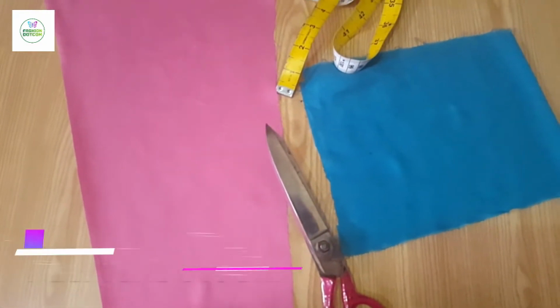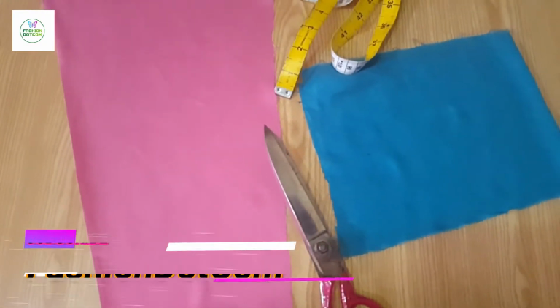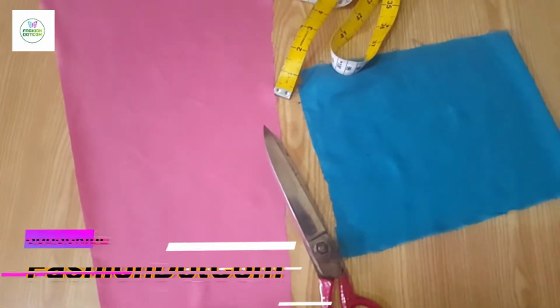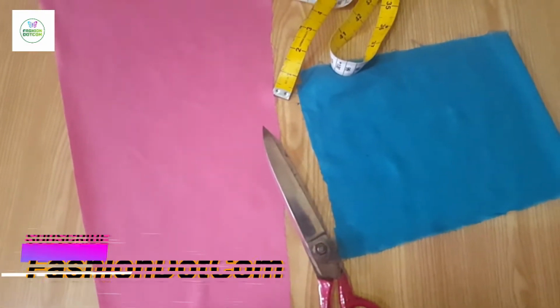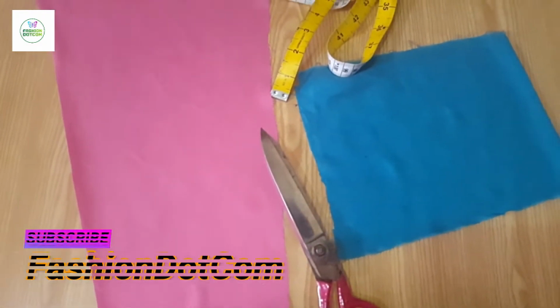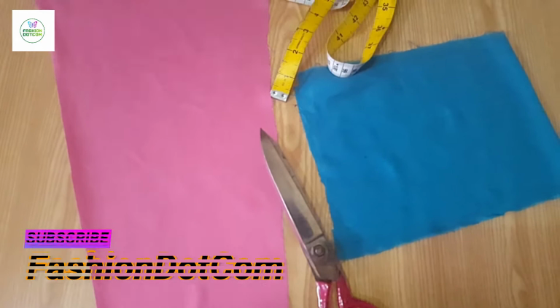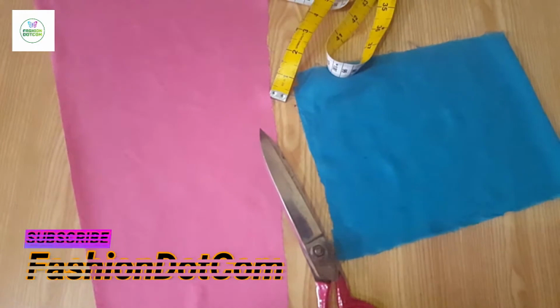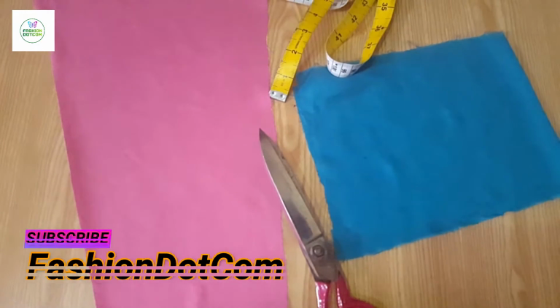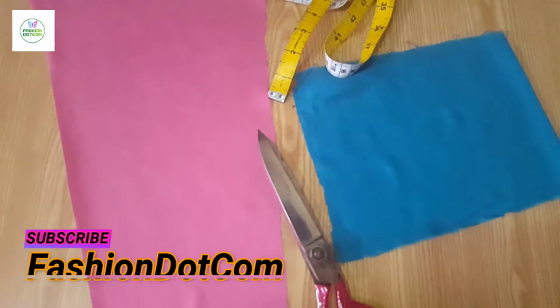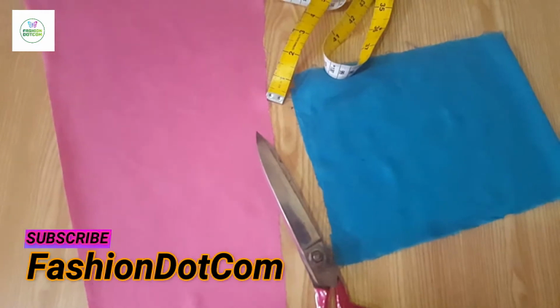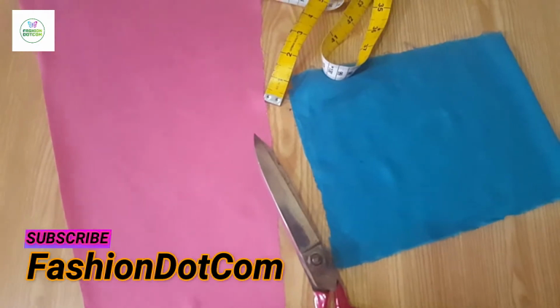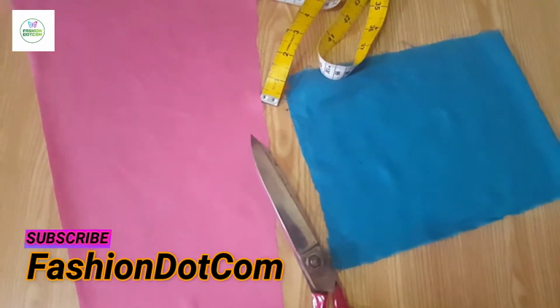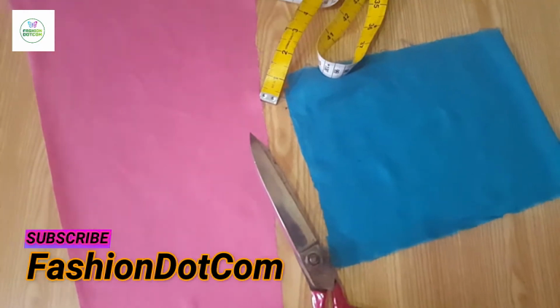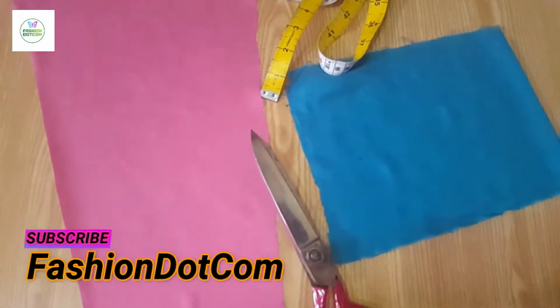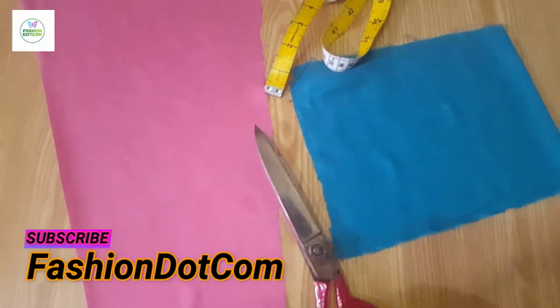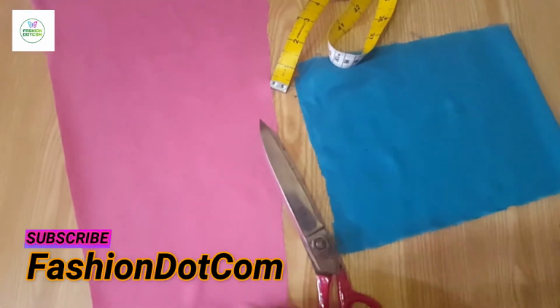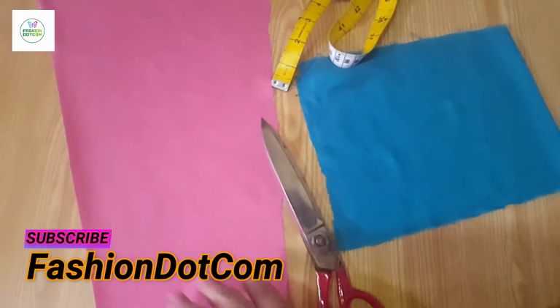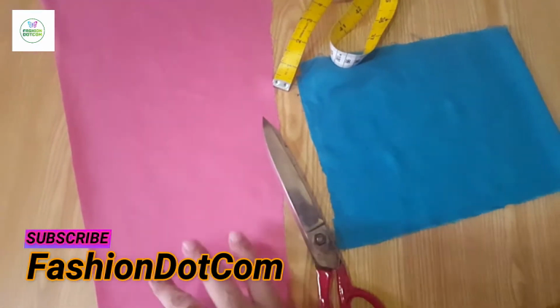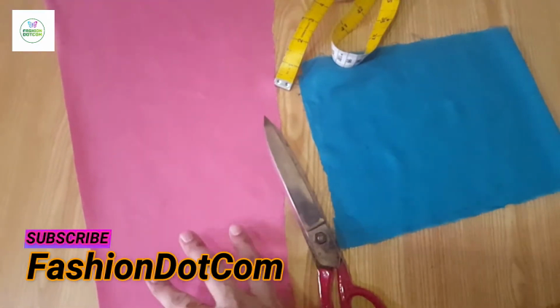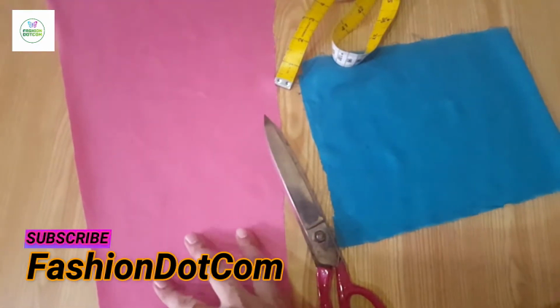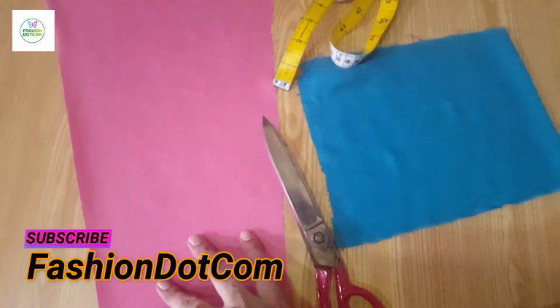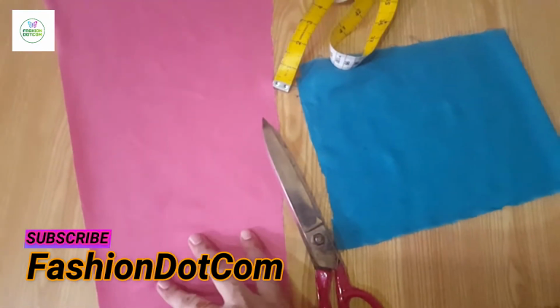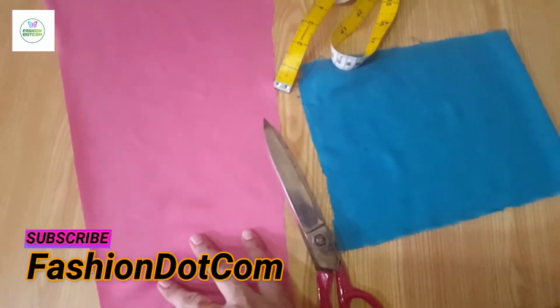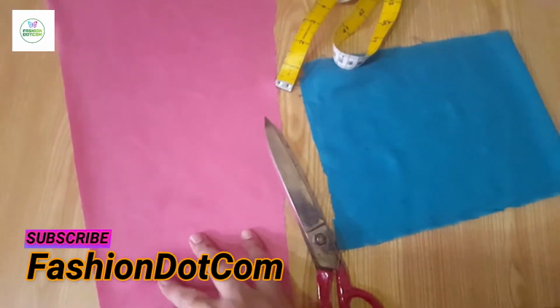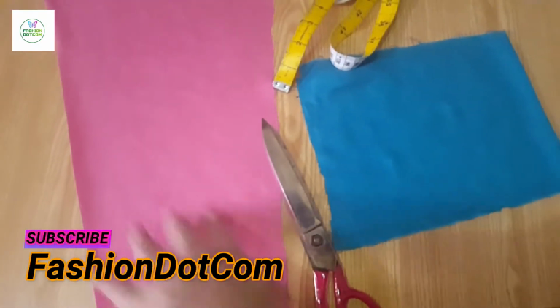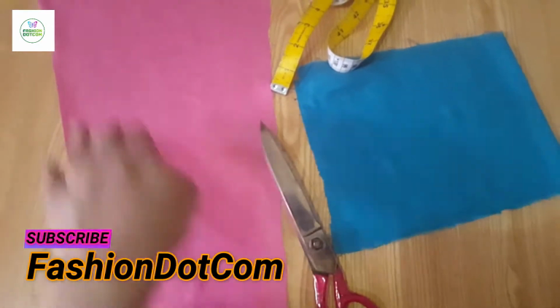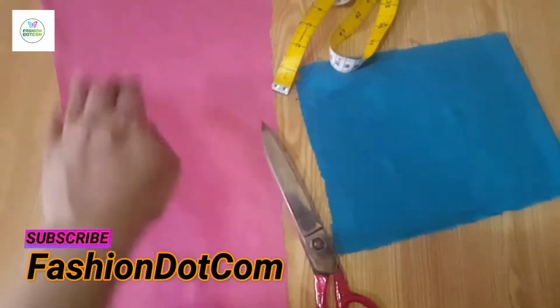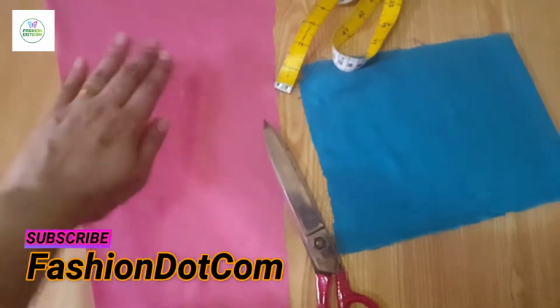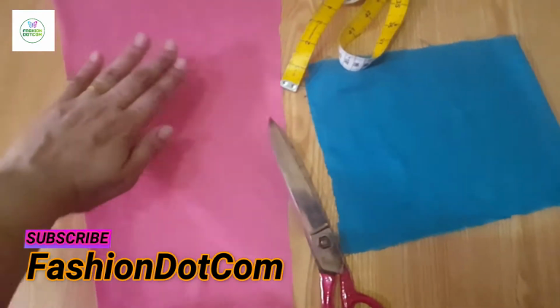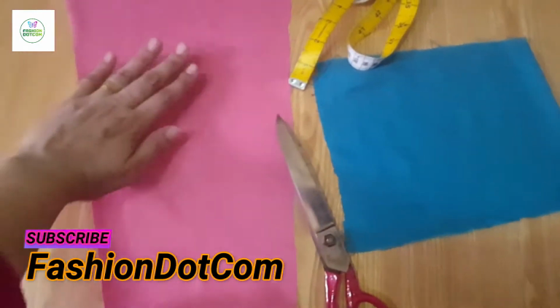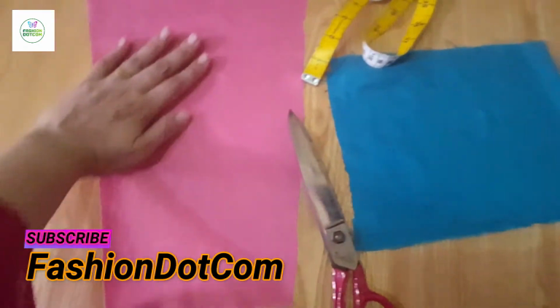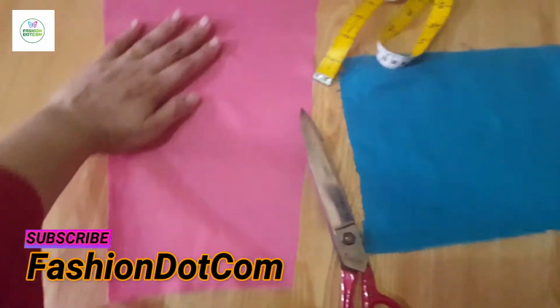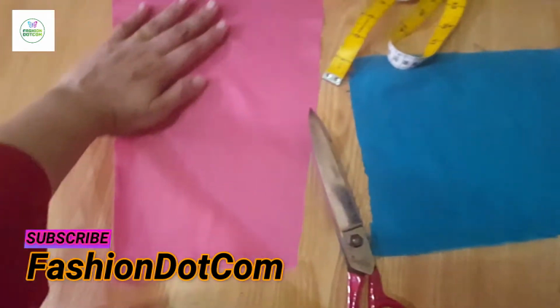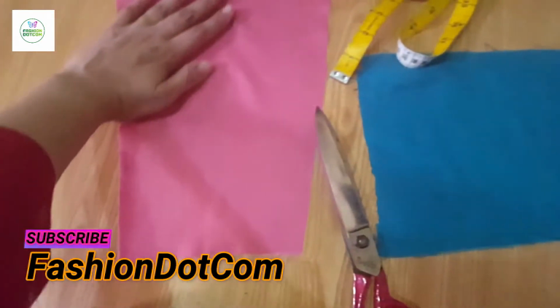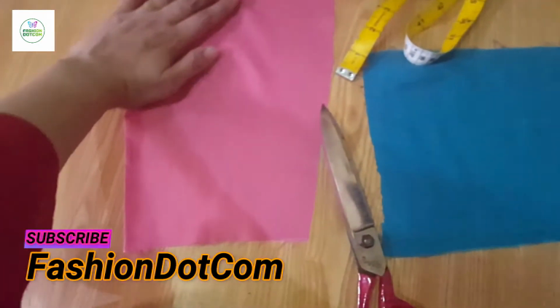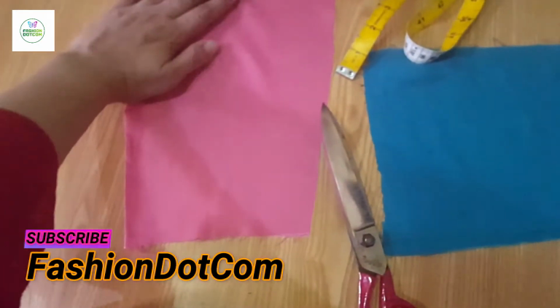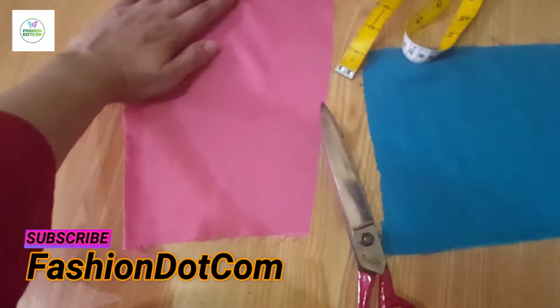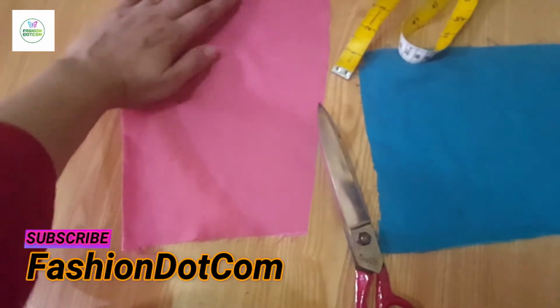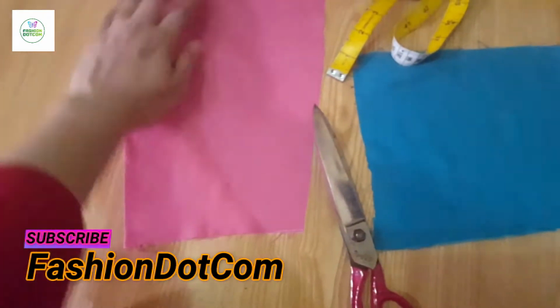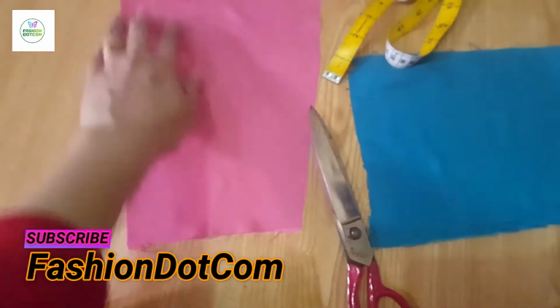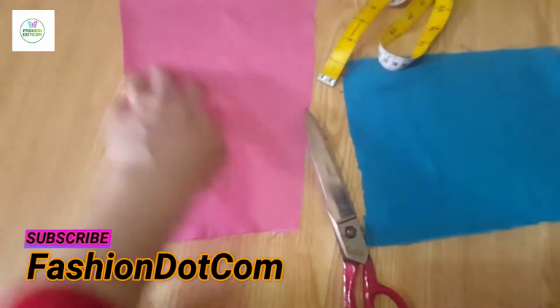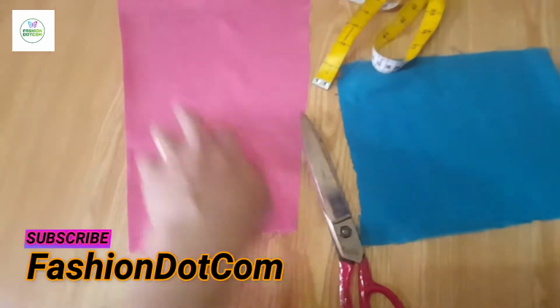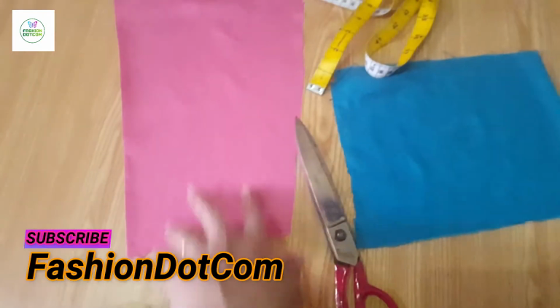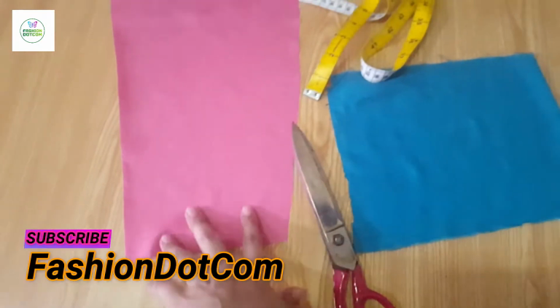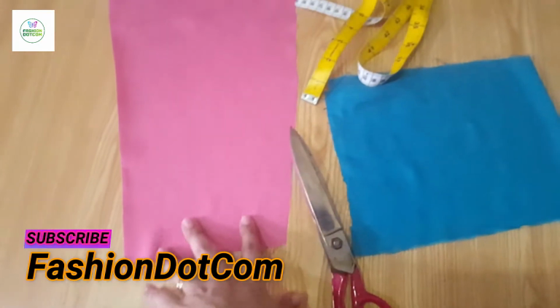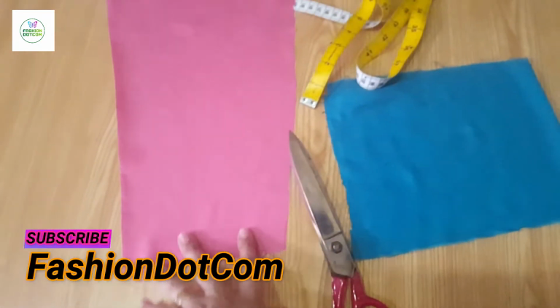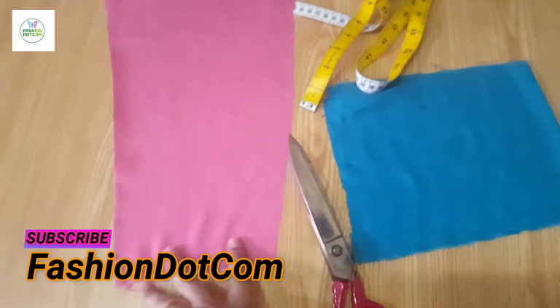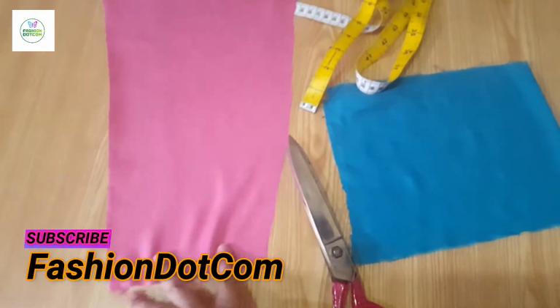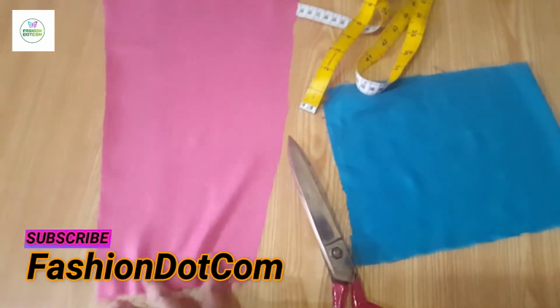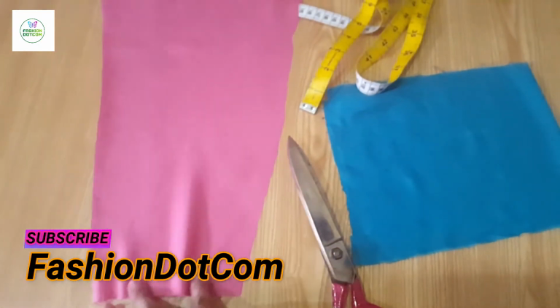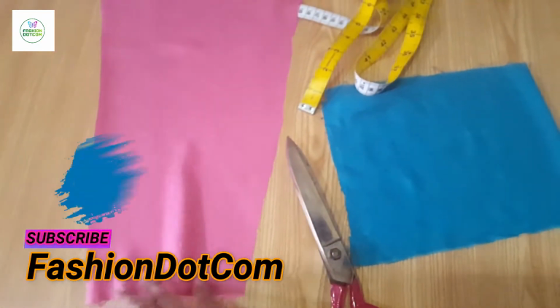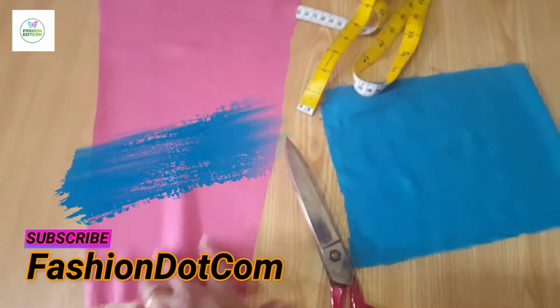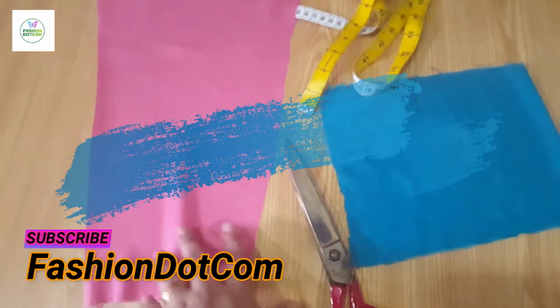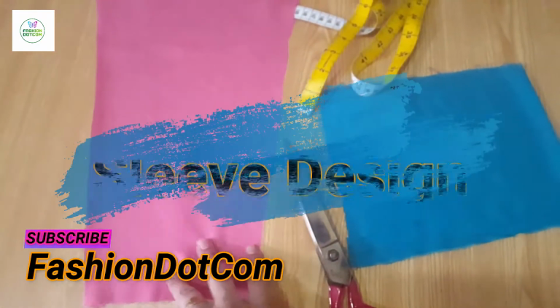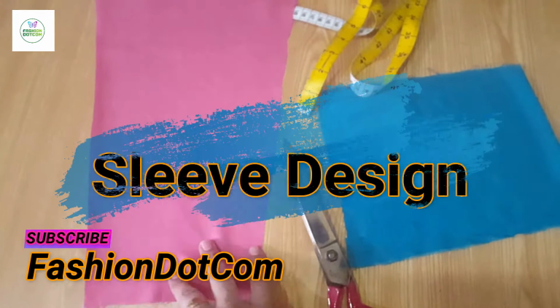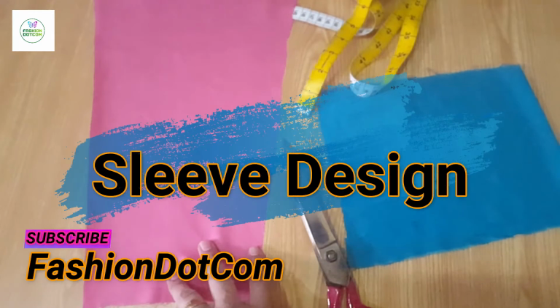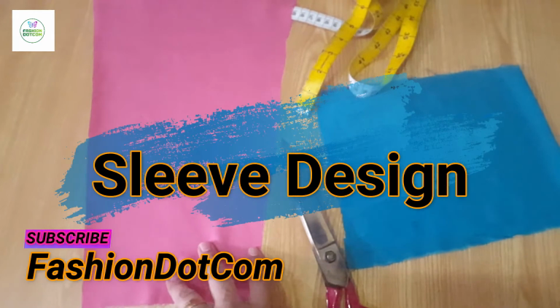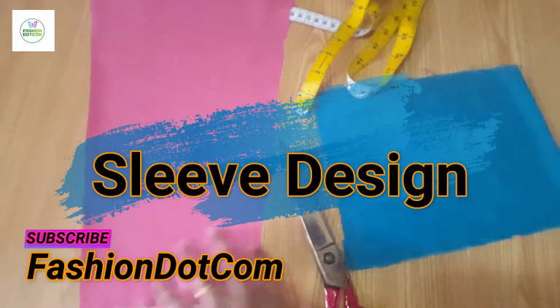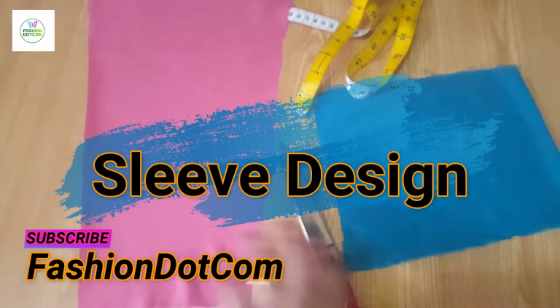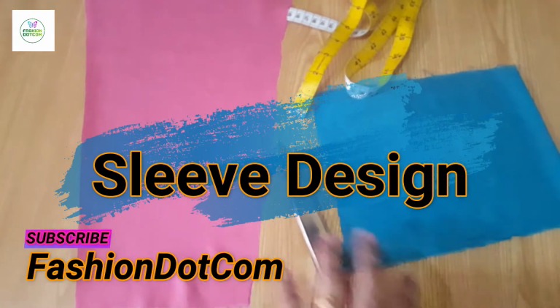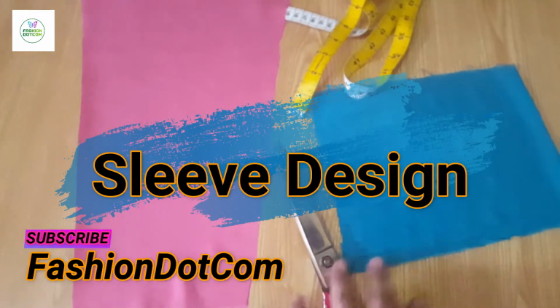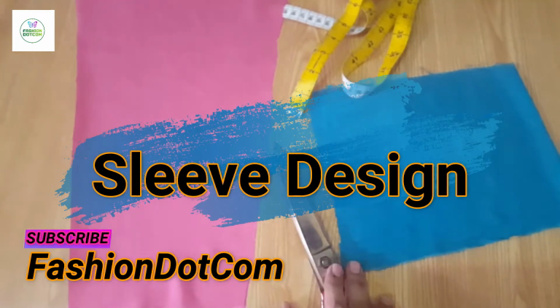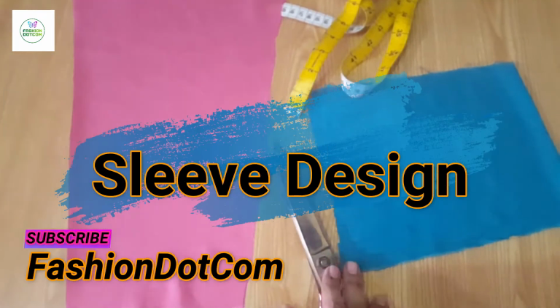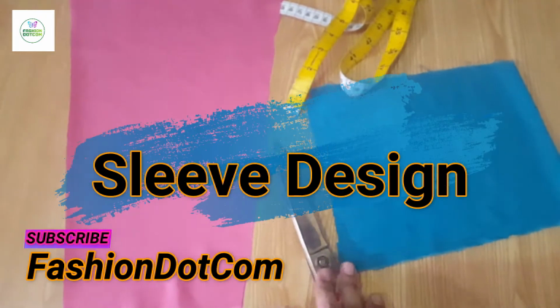Welcome to my channel fashion.com. In today's video, we are making a stylish sleeve design.